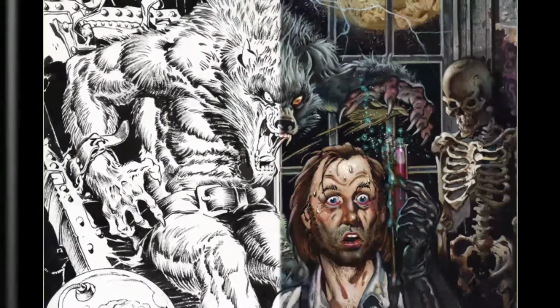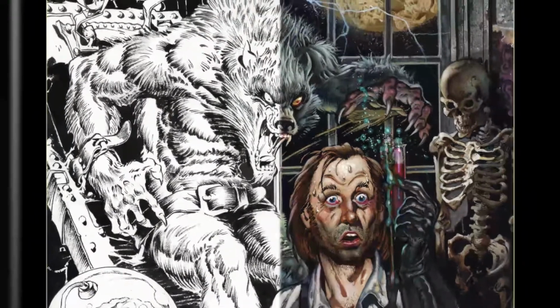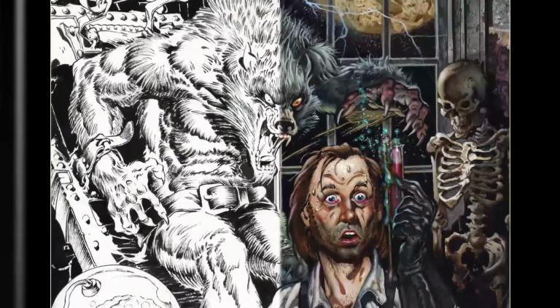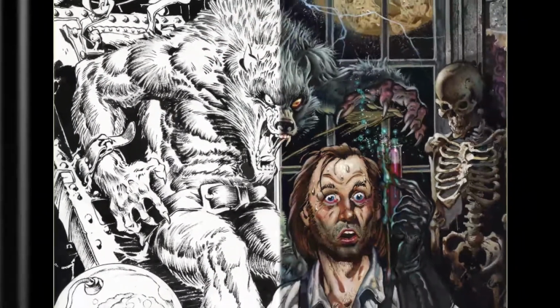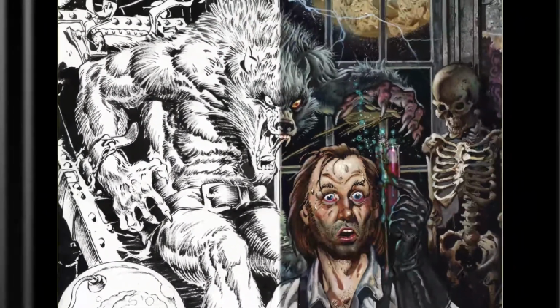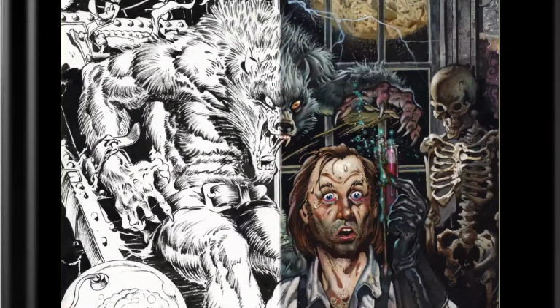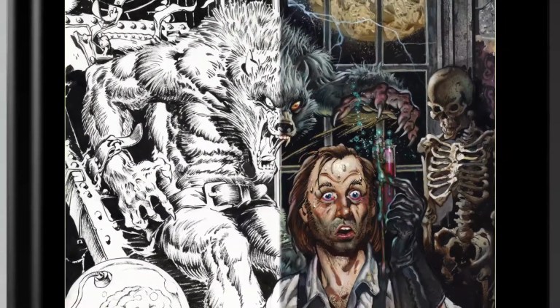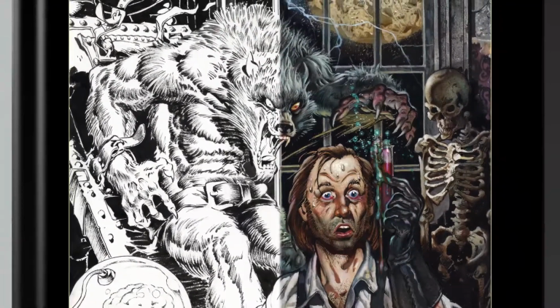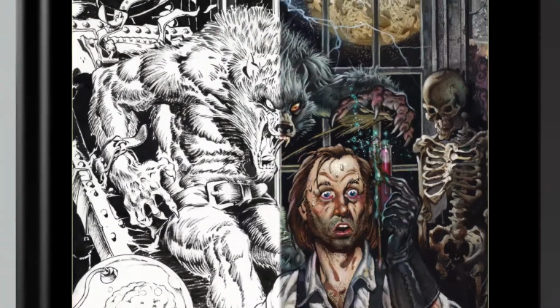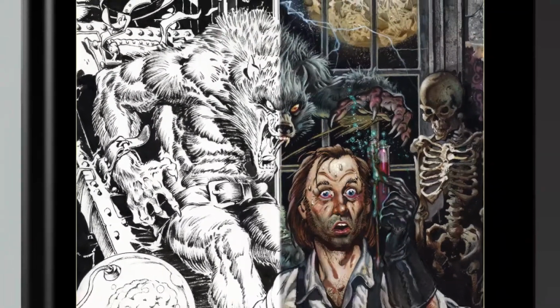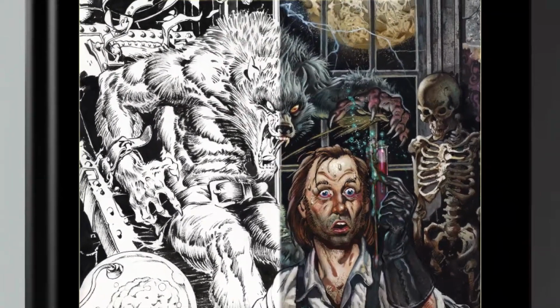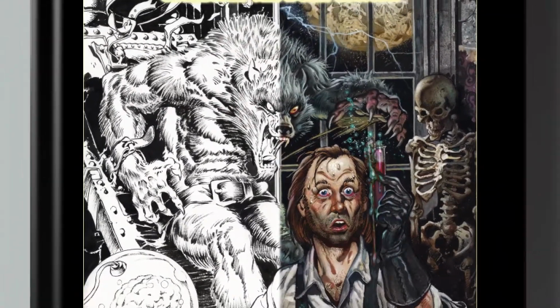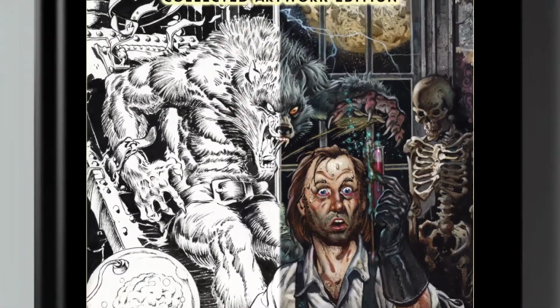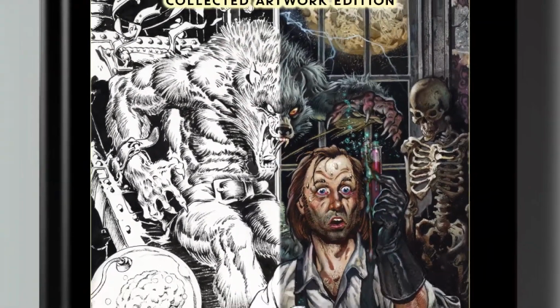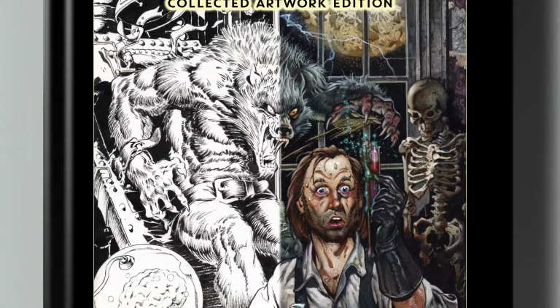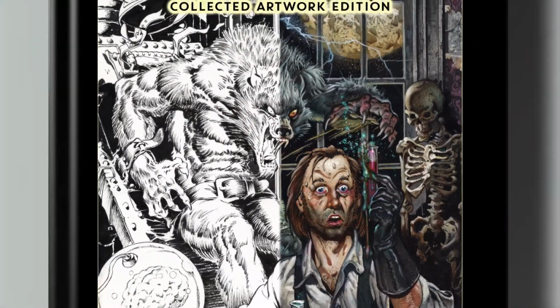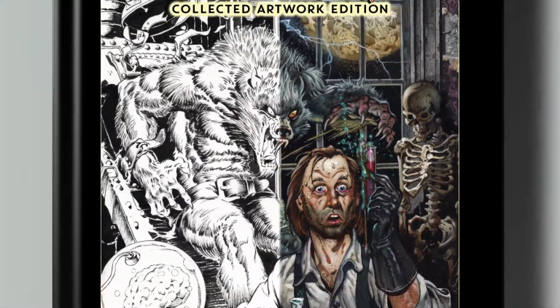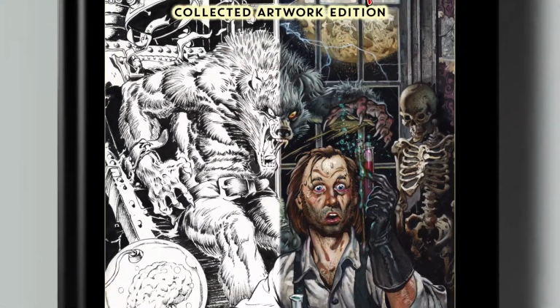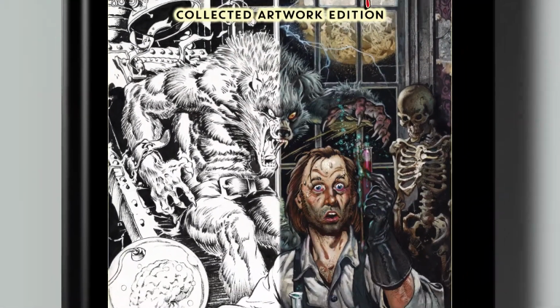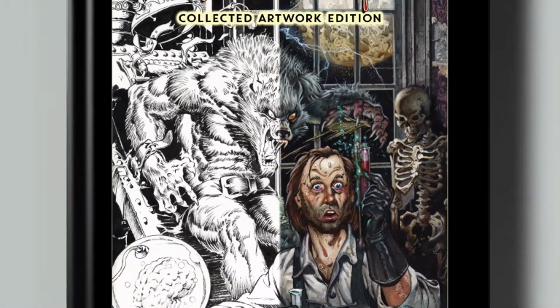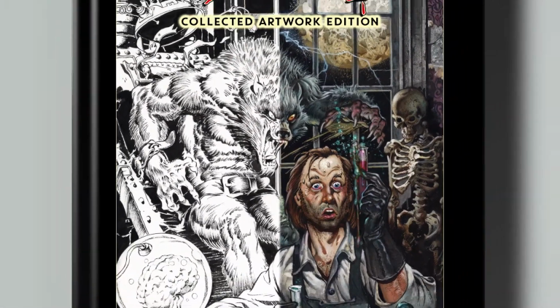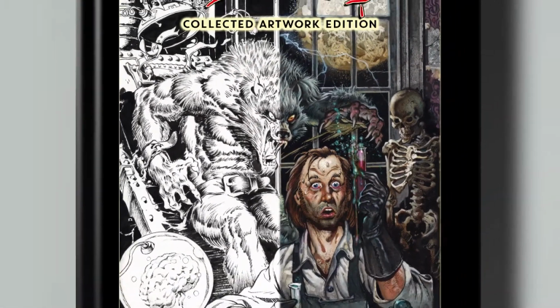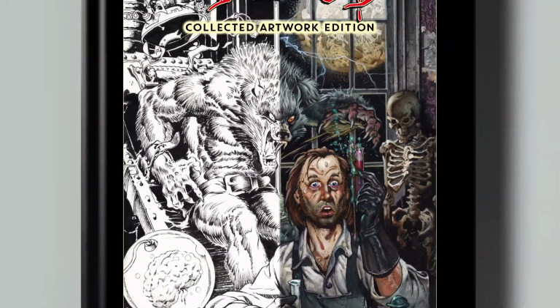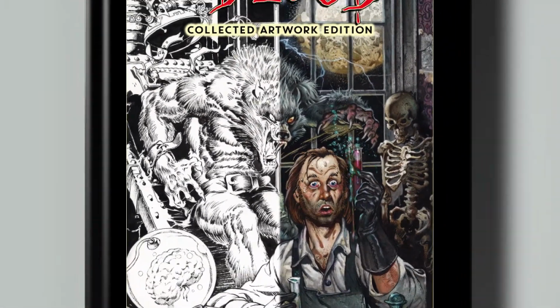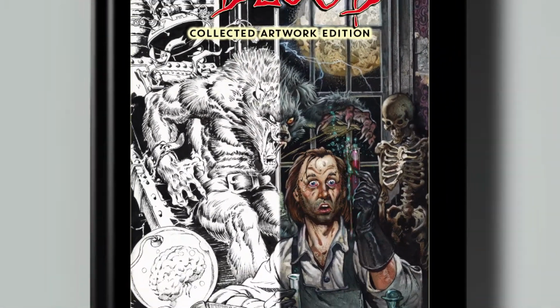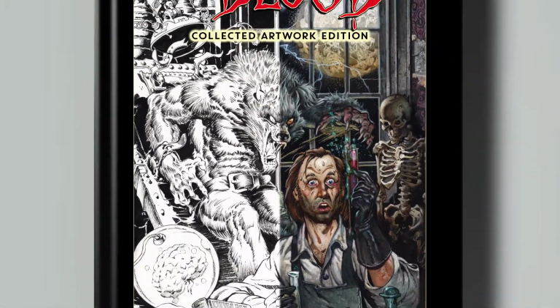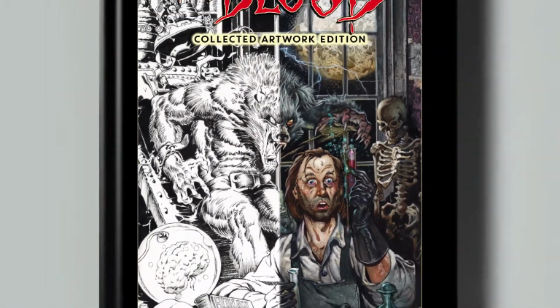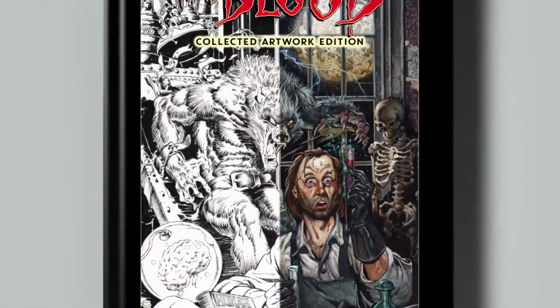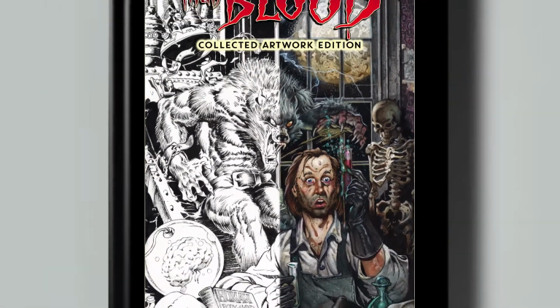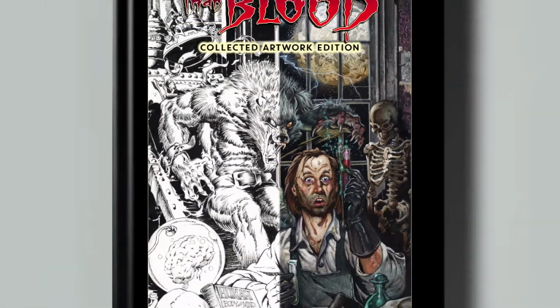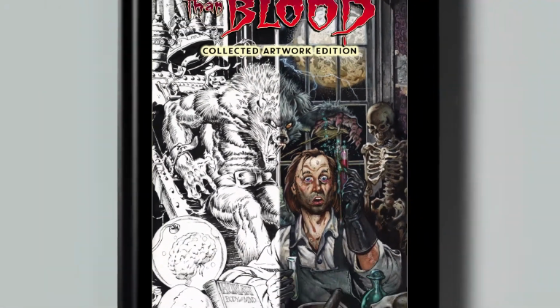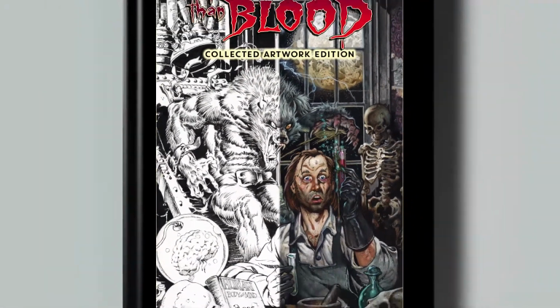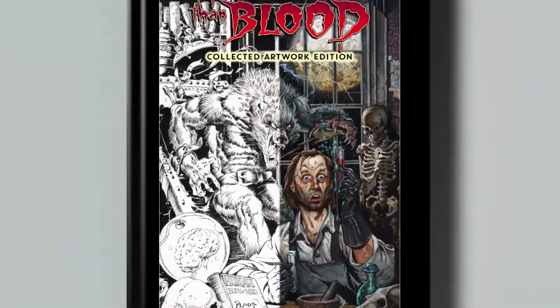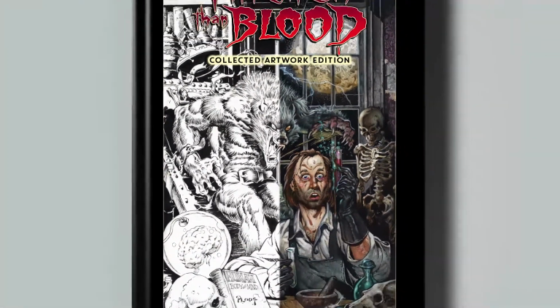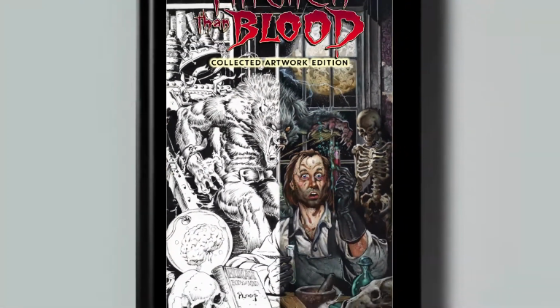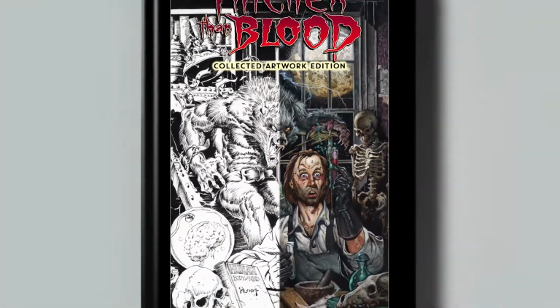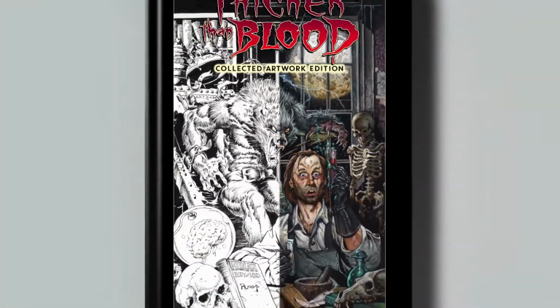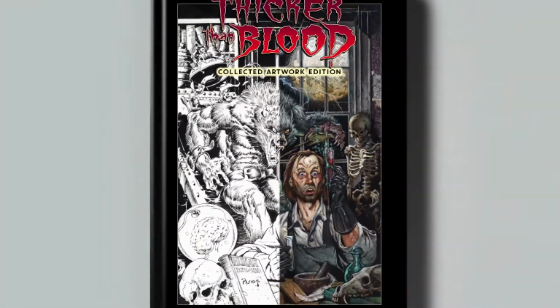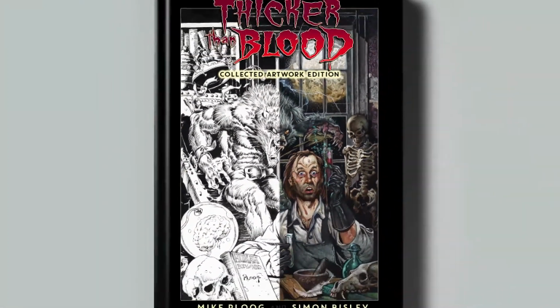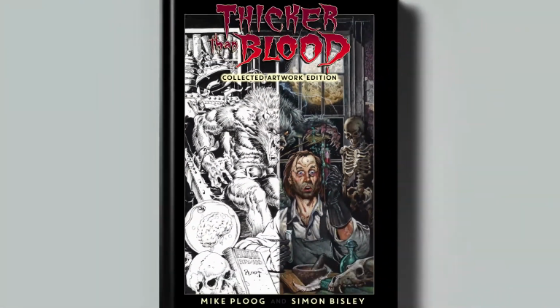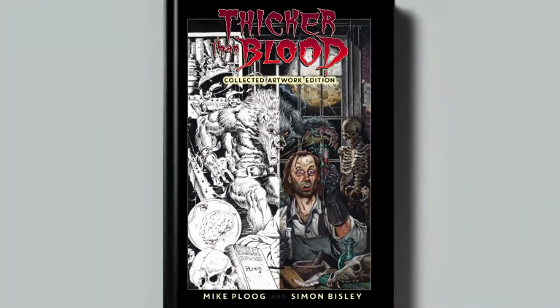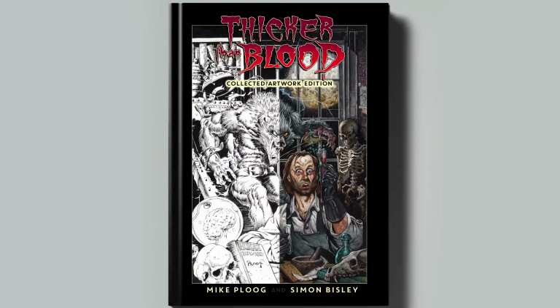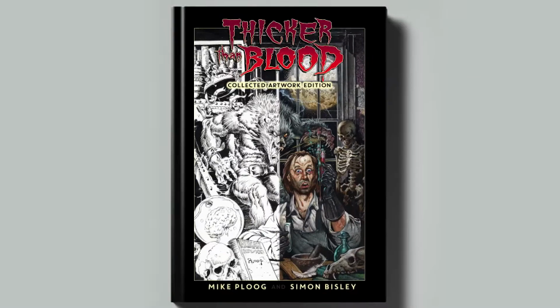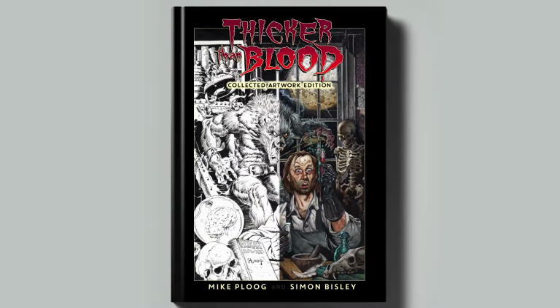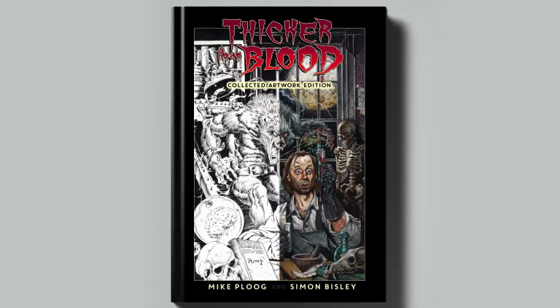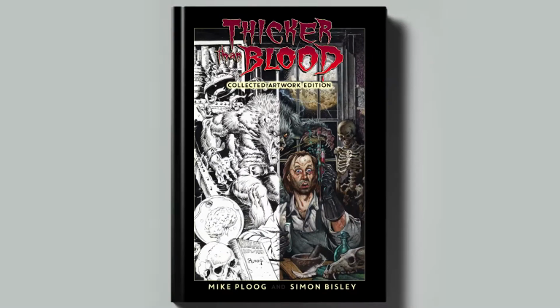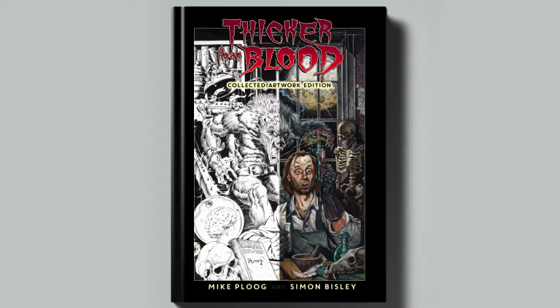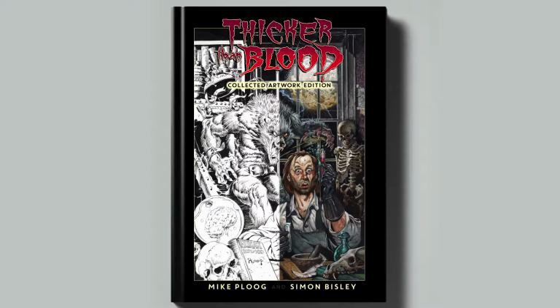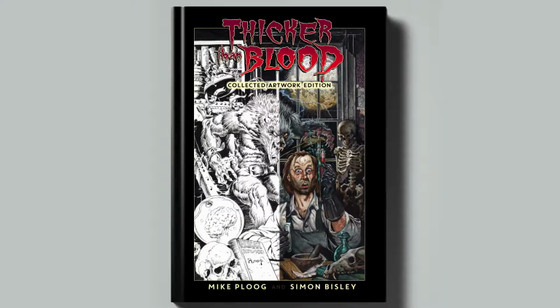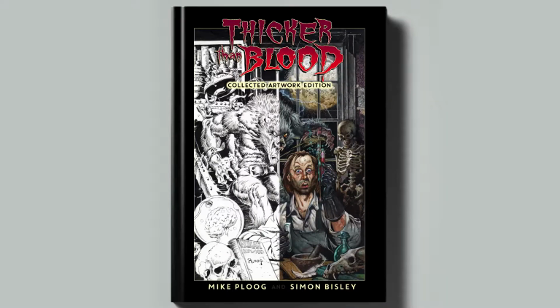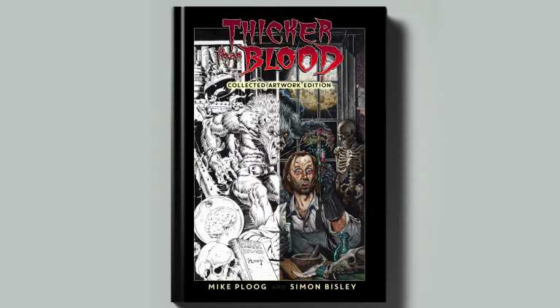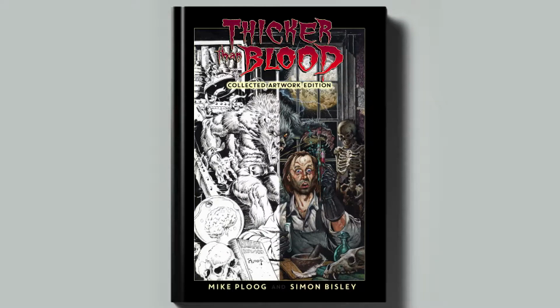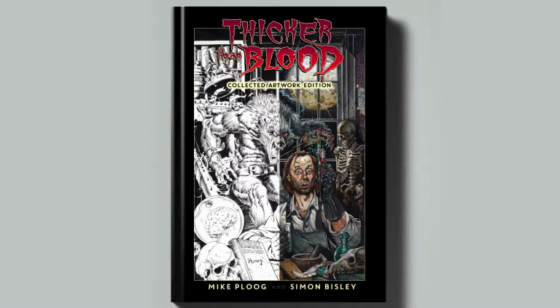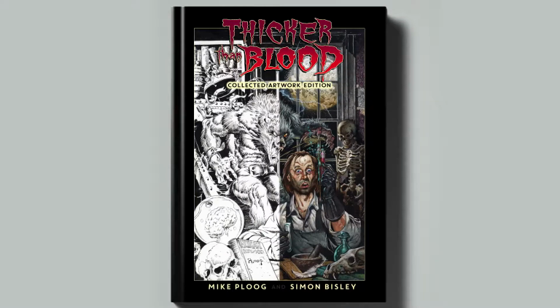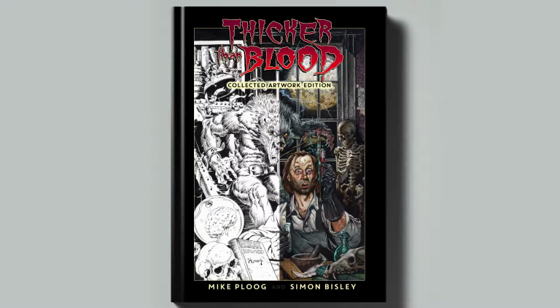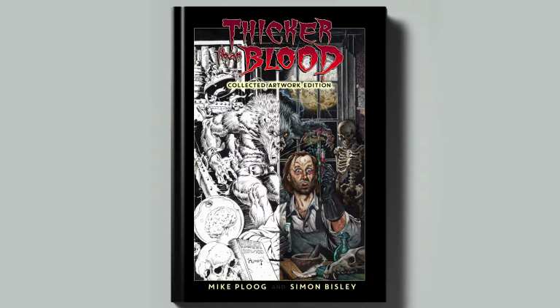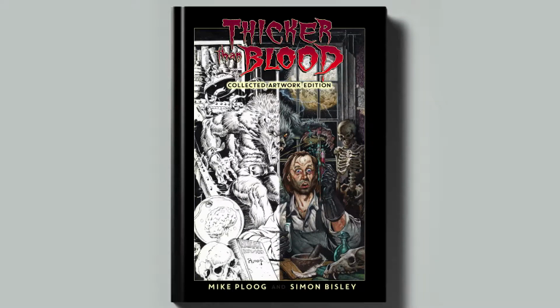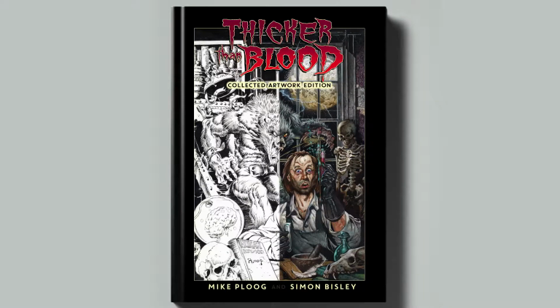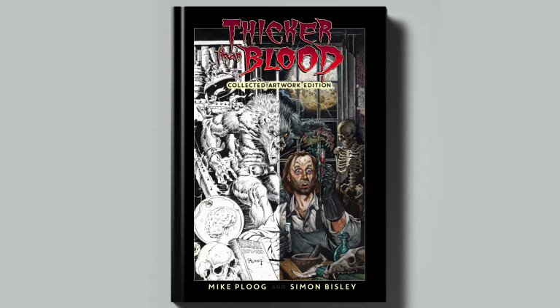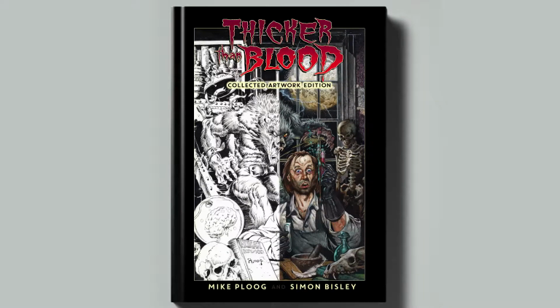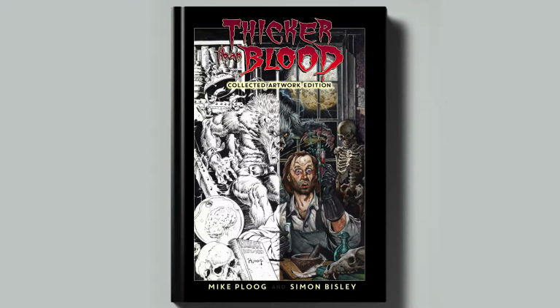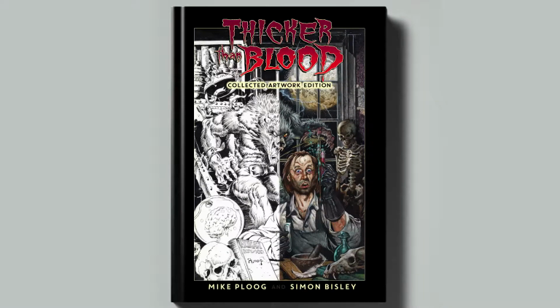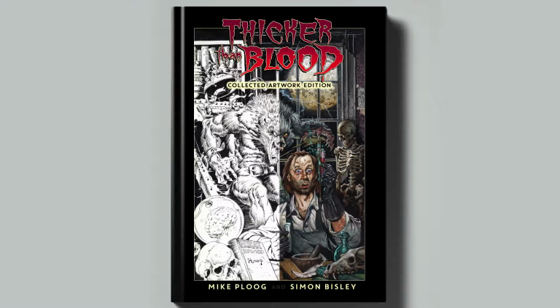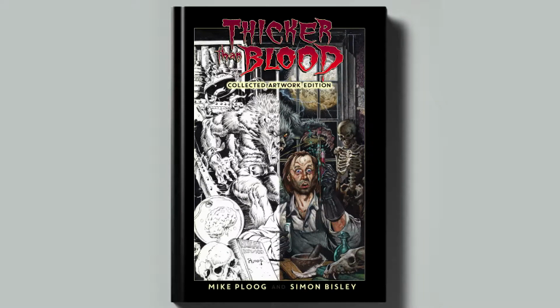That's about all from me for now. Thanks so much for taking a look at our Thicker Than Blood Kickstarter. We really hope that you'll jump on board.